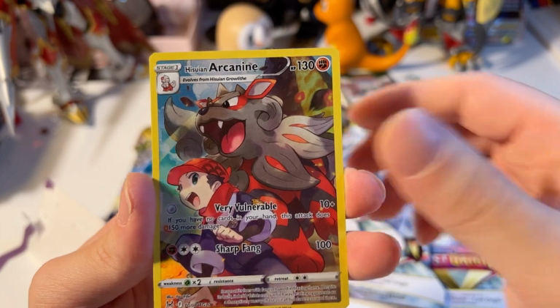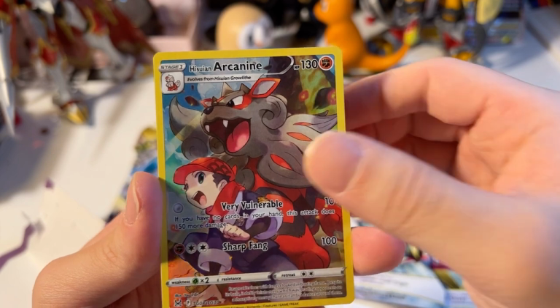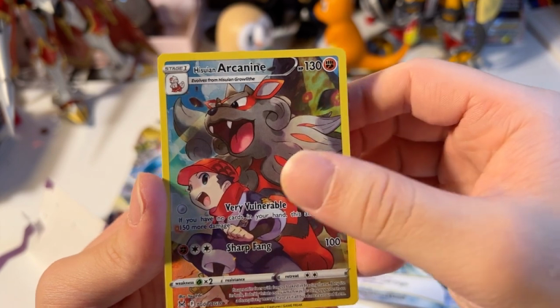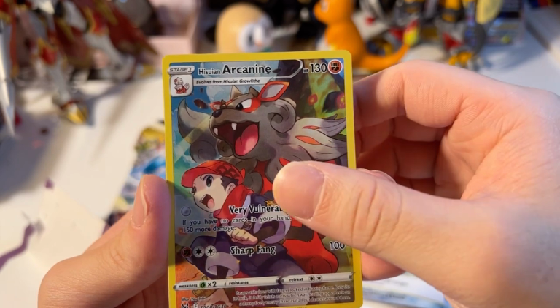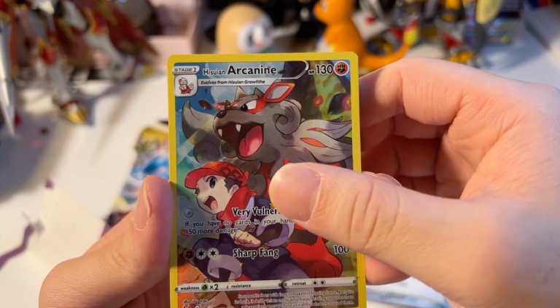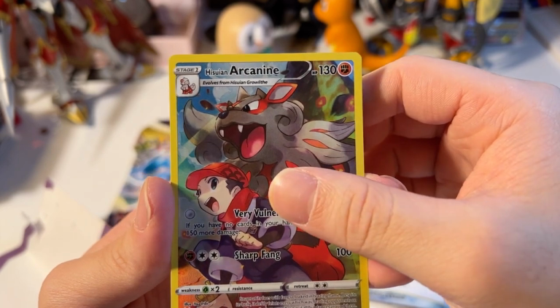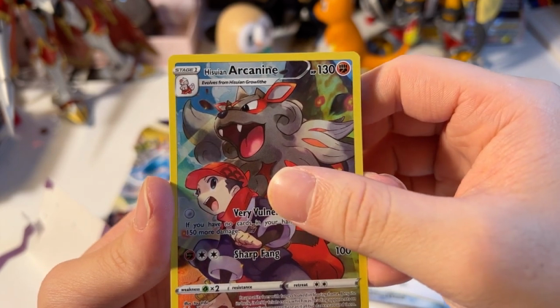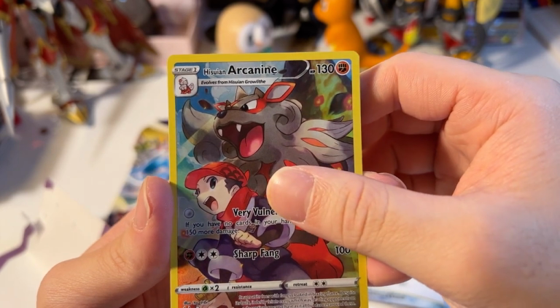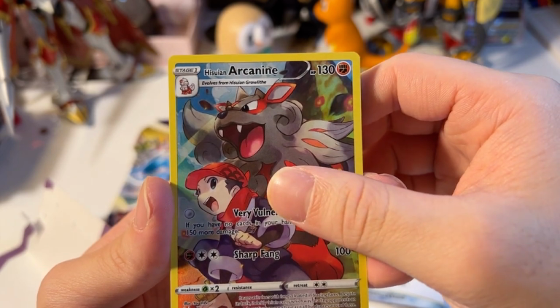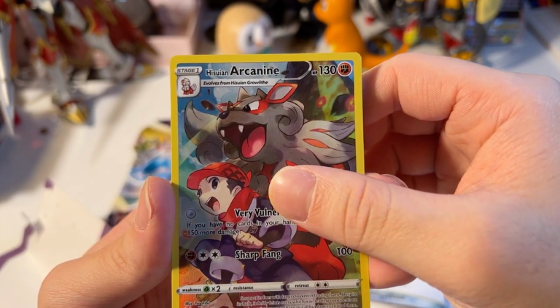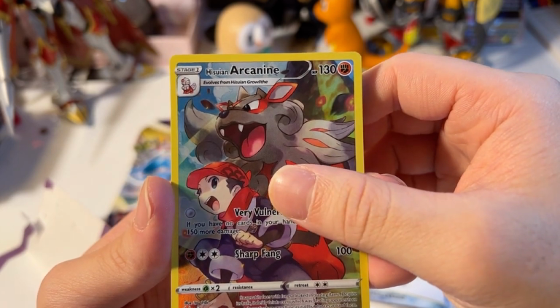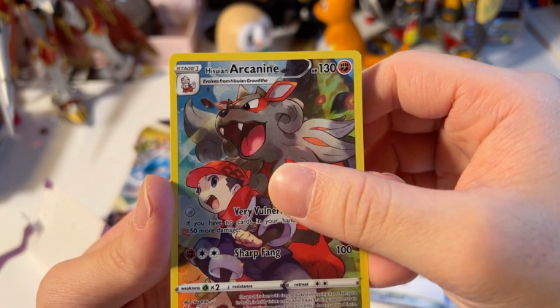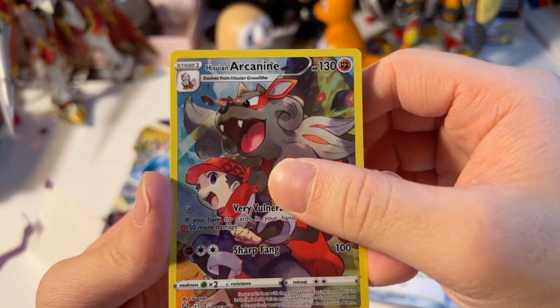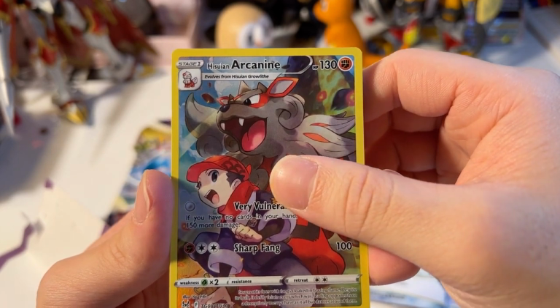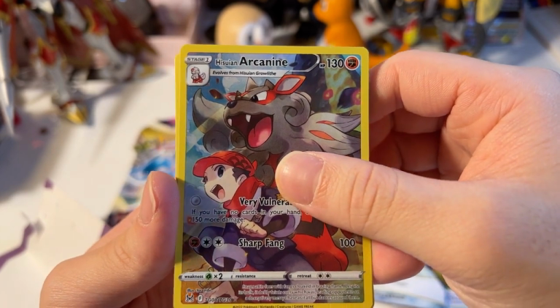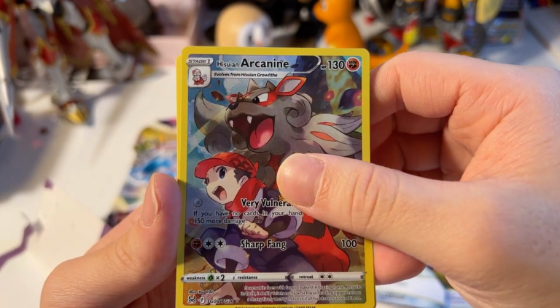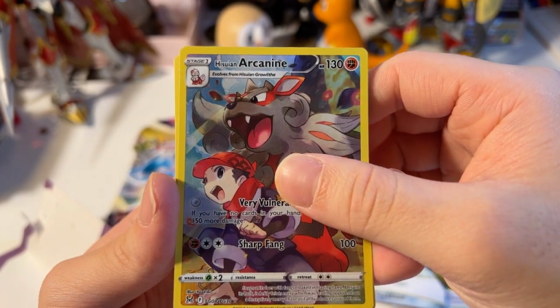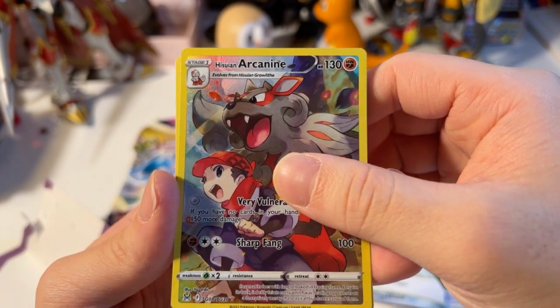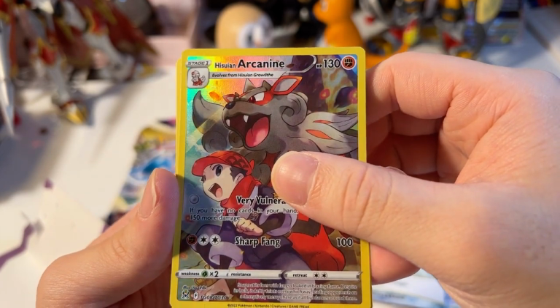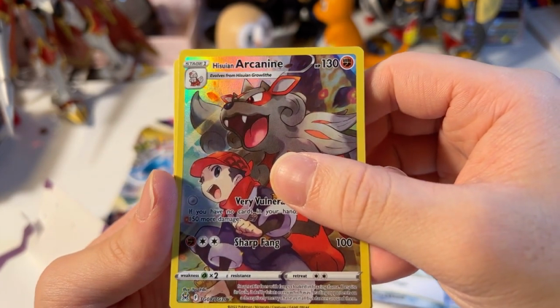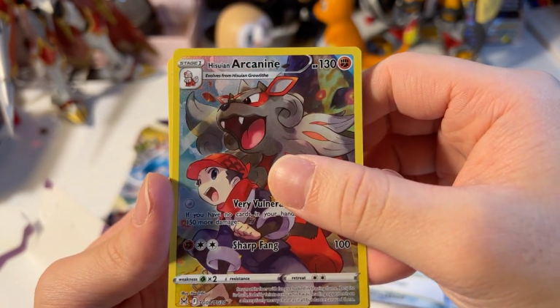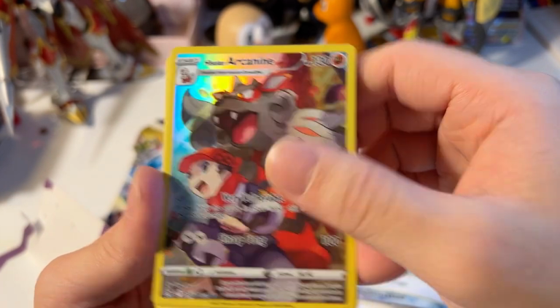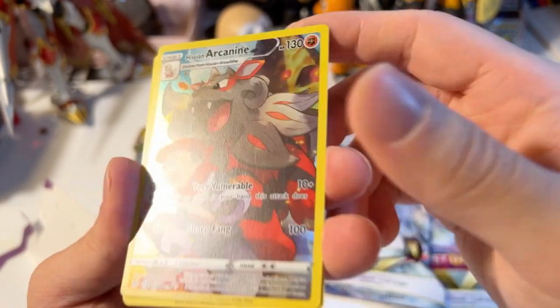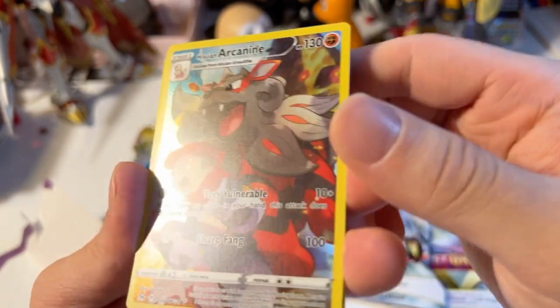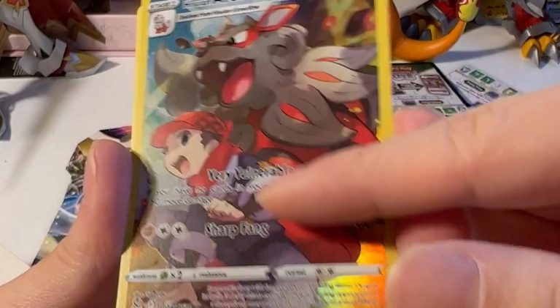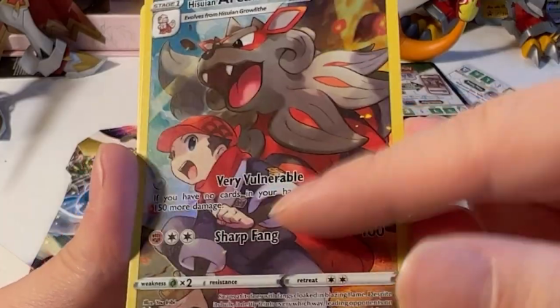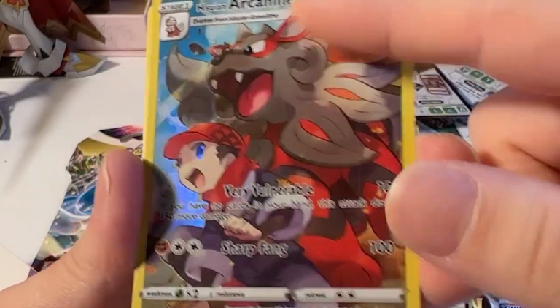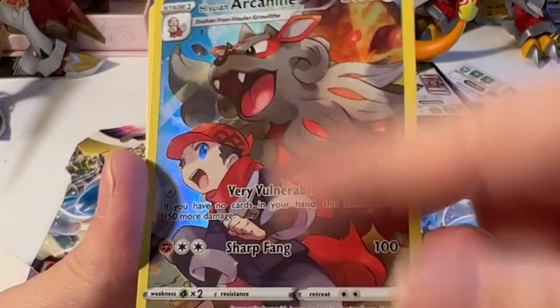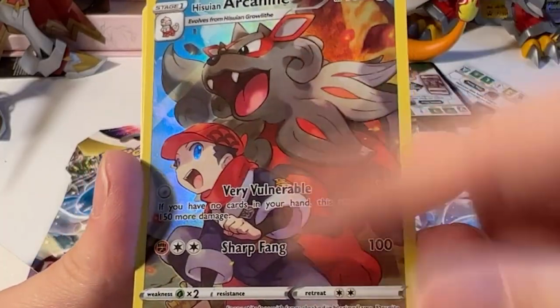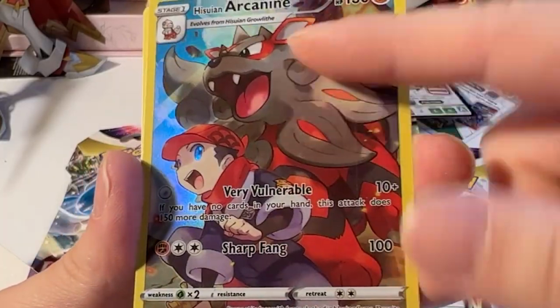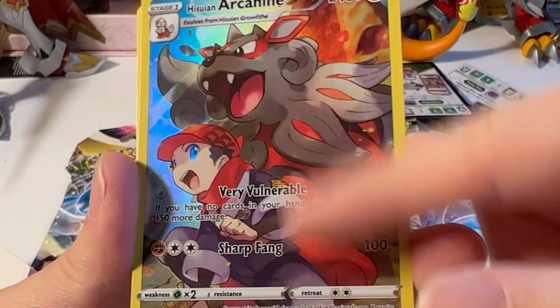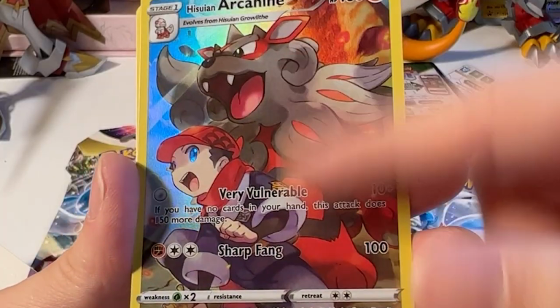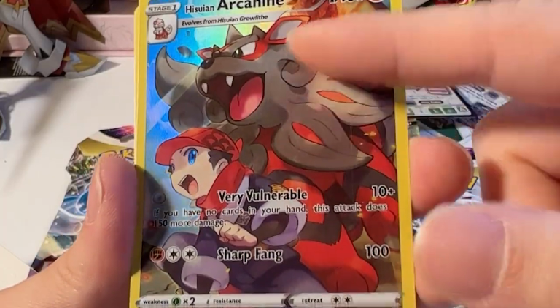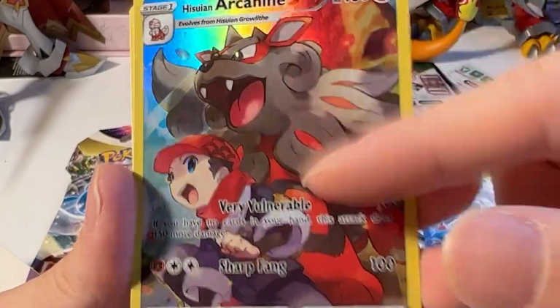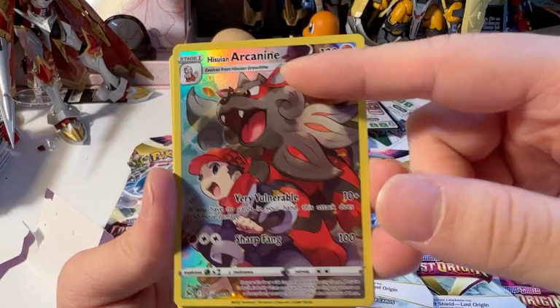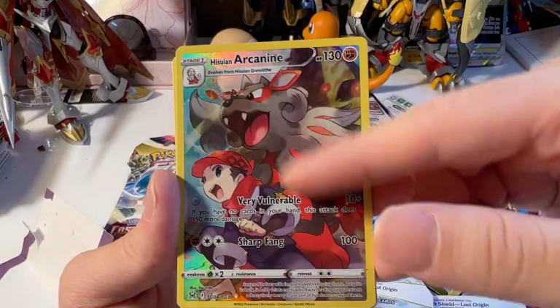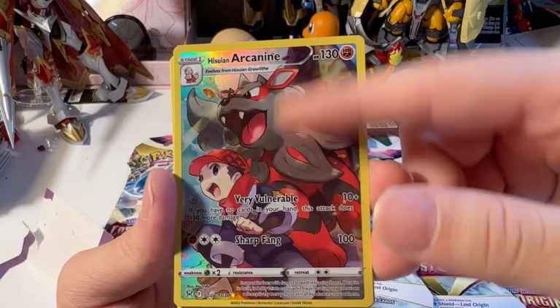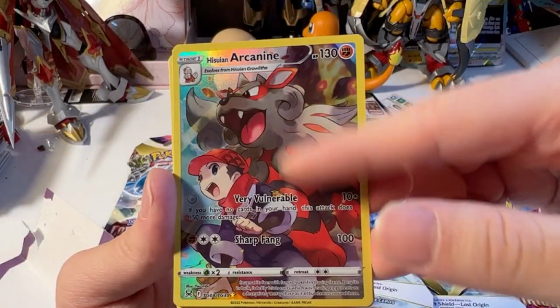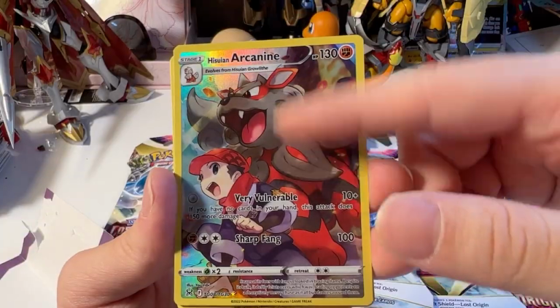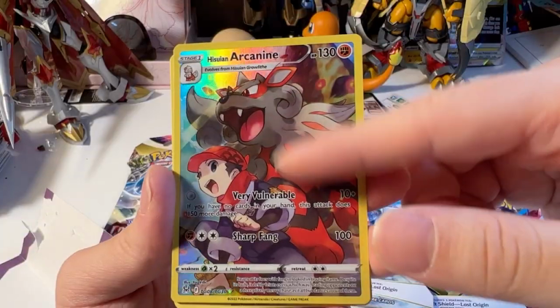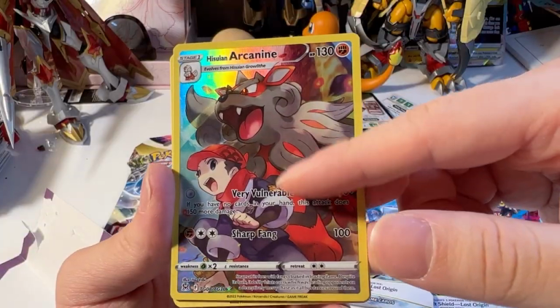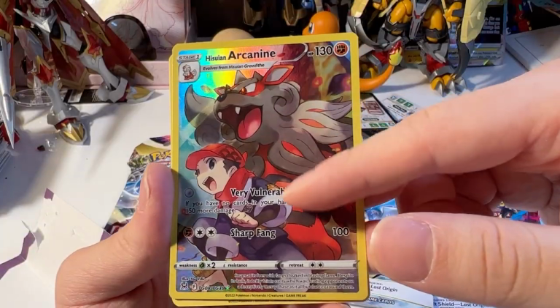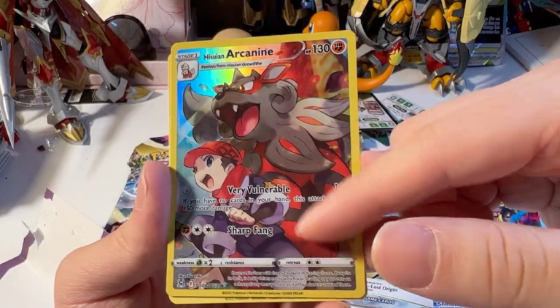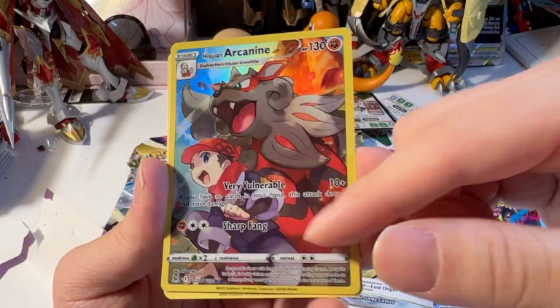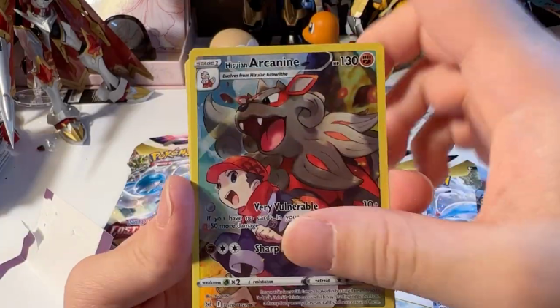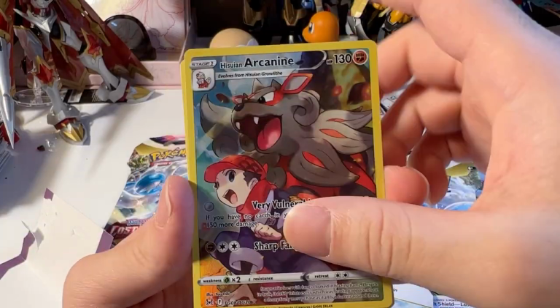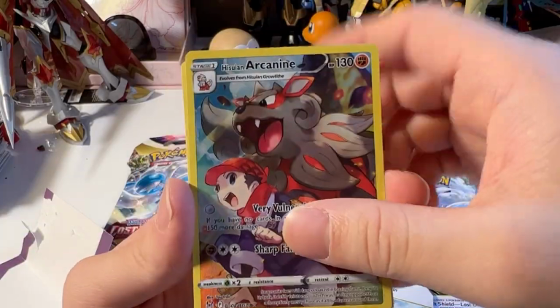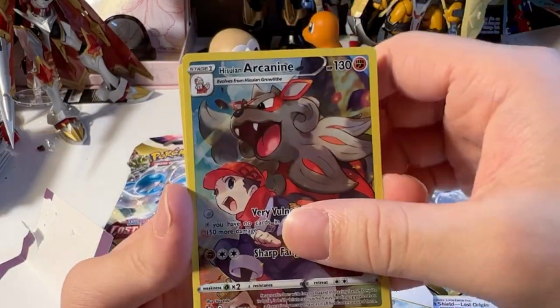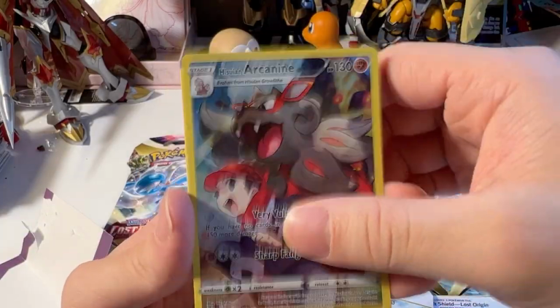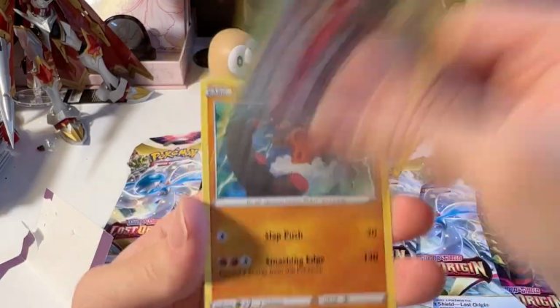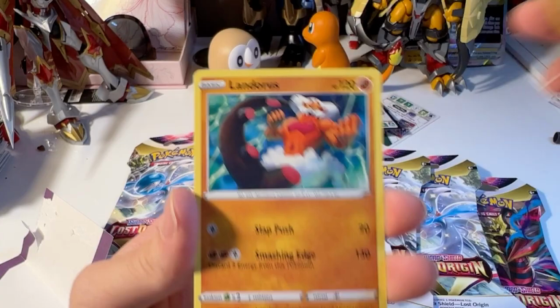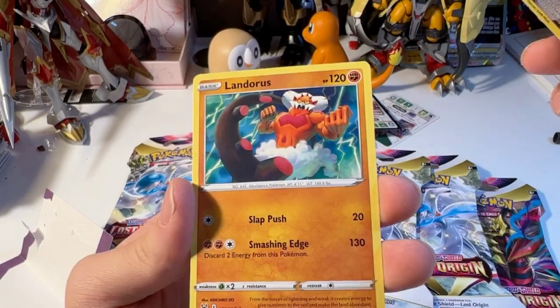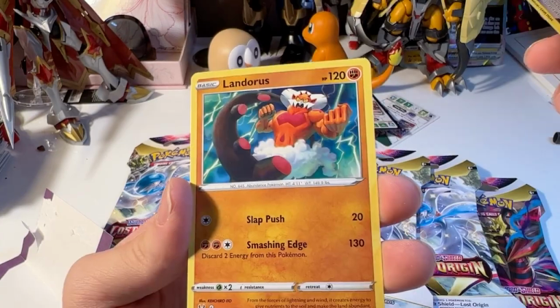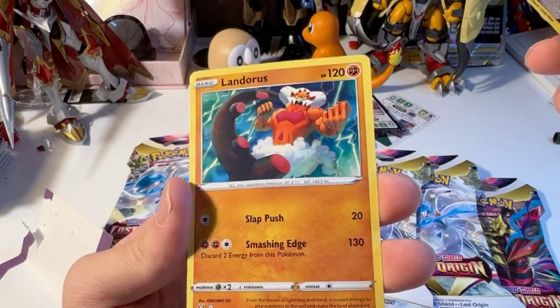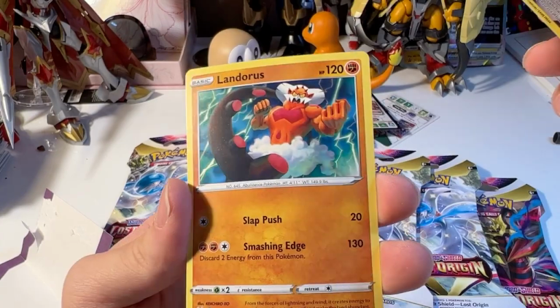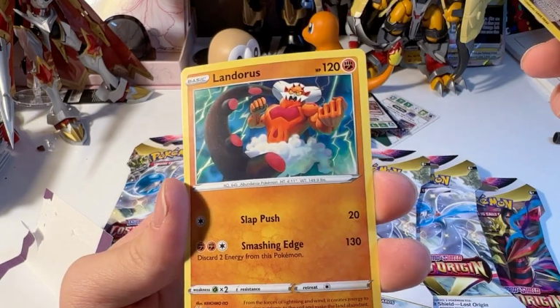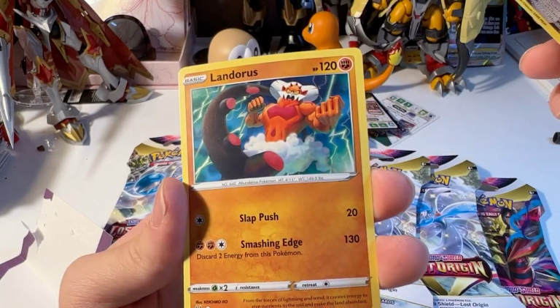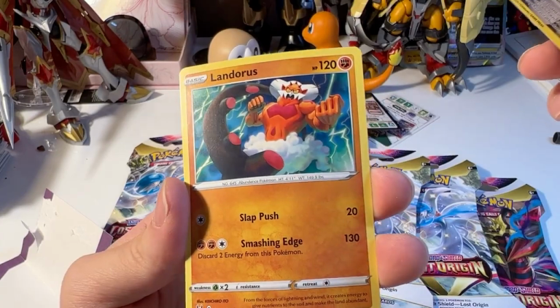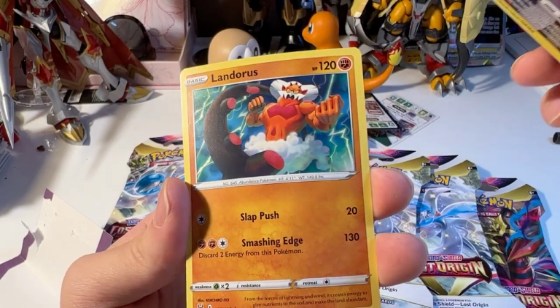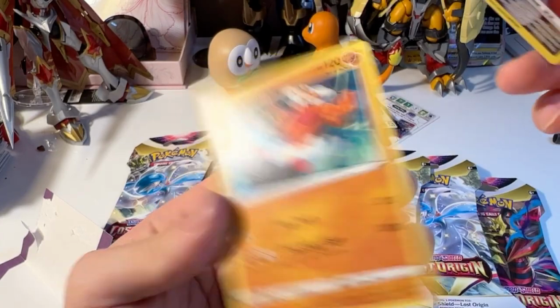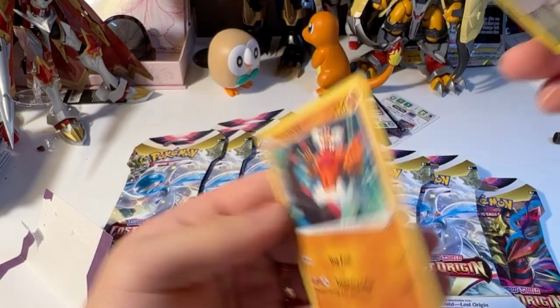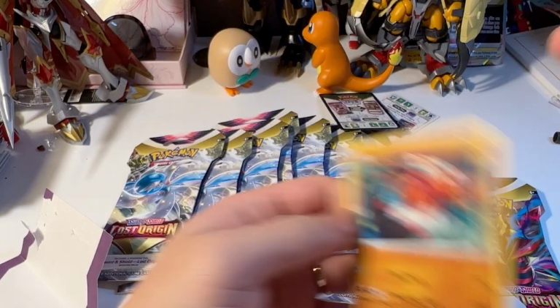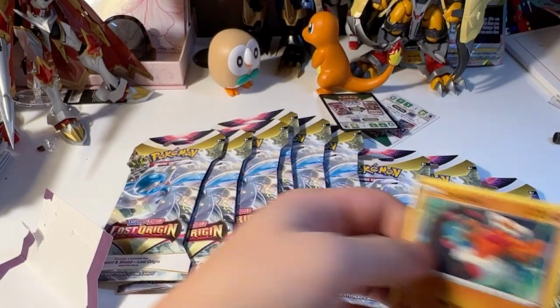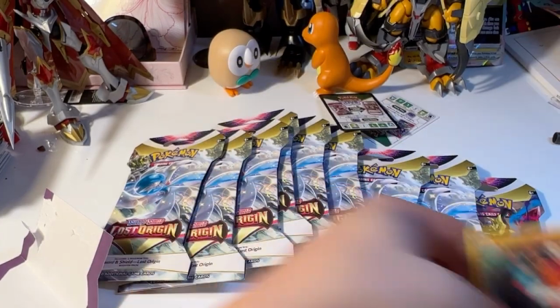Hezu and Arcanine, Trainer Gallery. This is no texture — very smooth. And in the Holo Landoris.